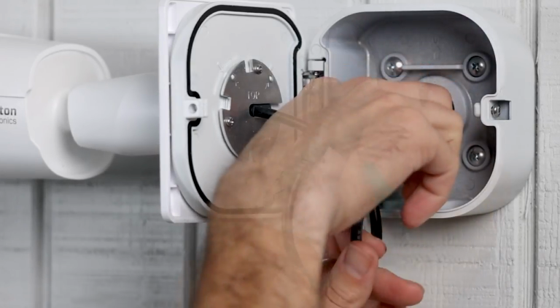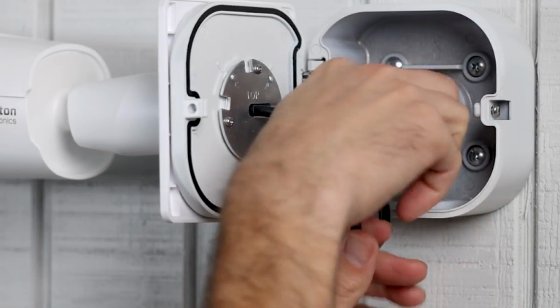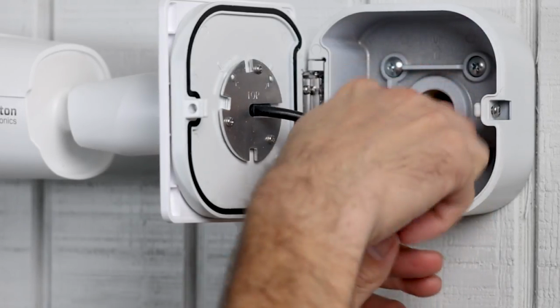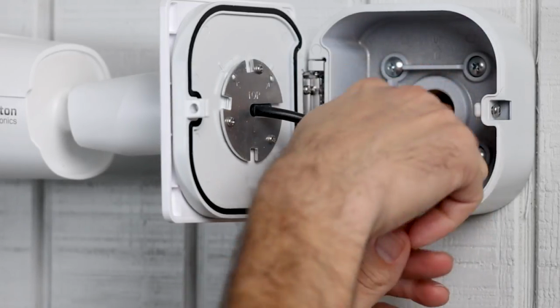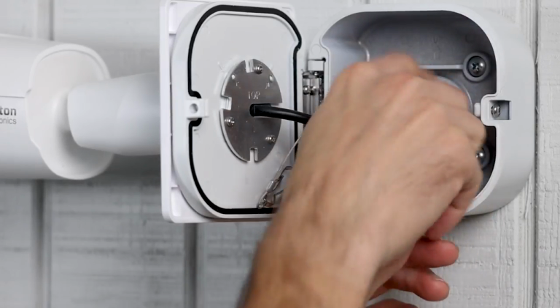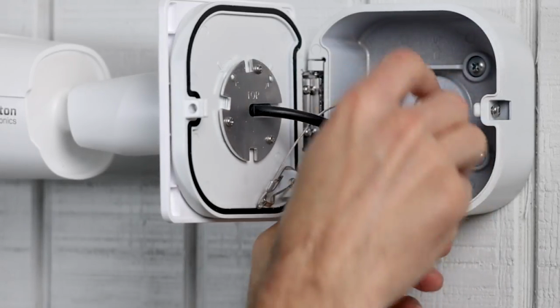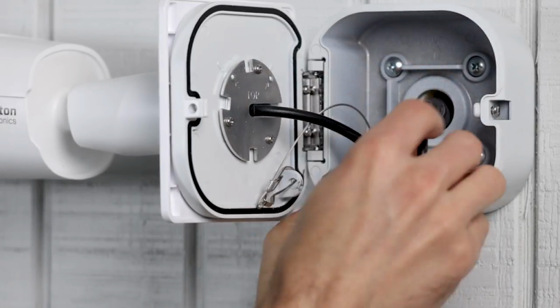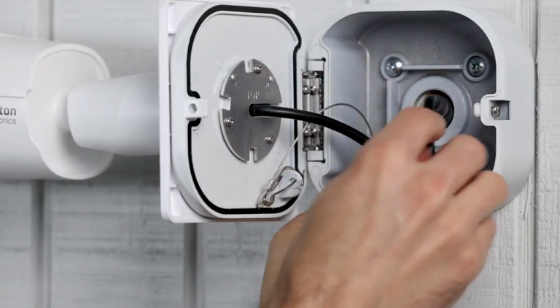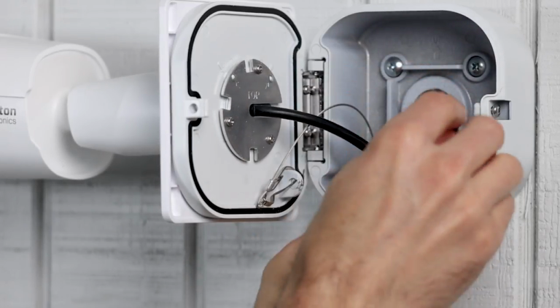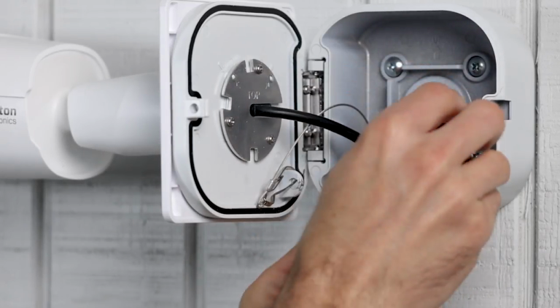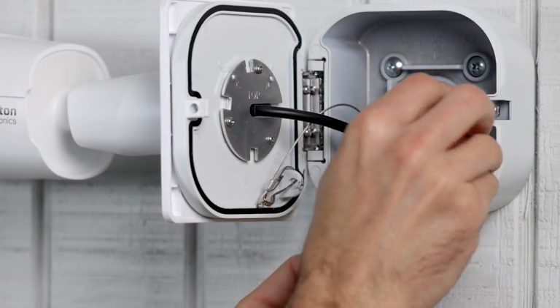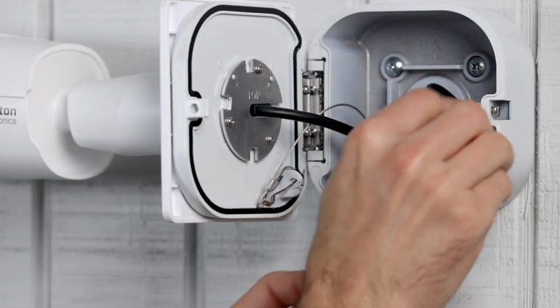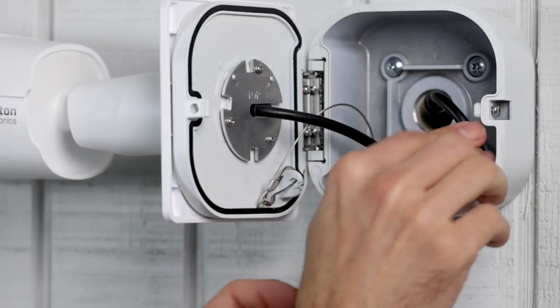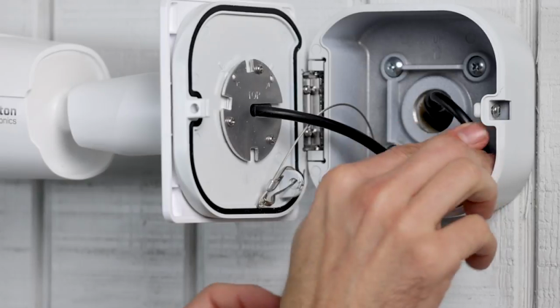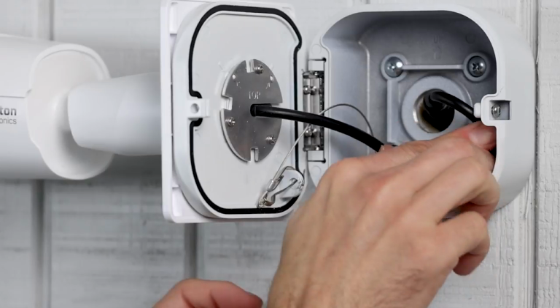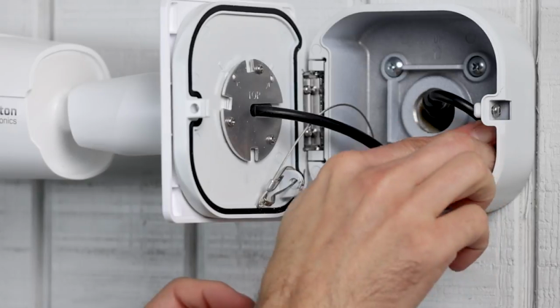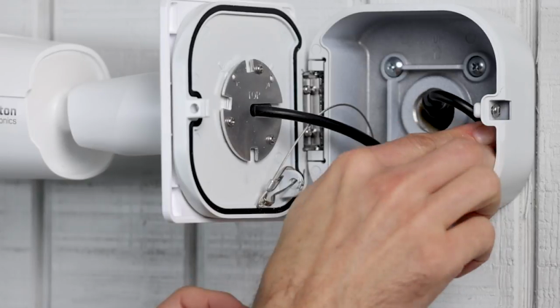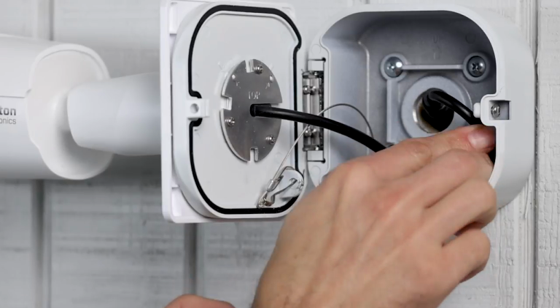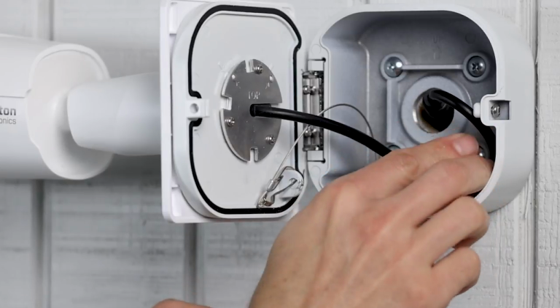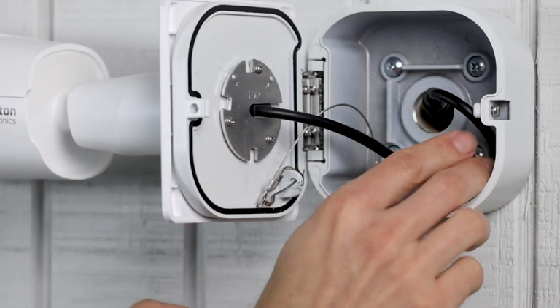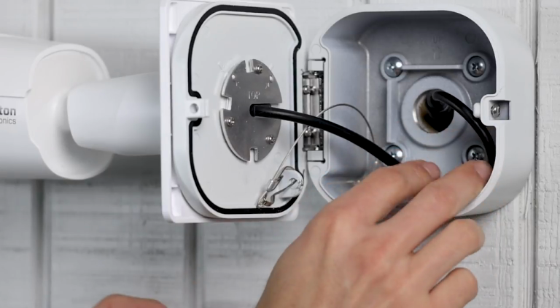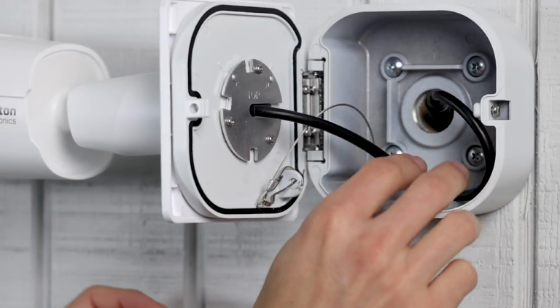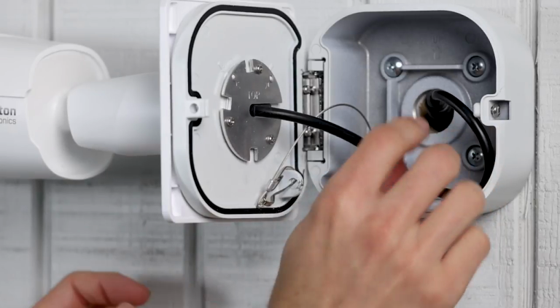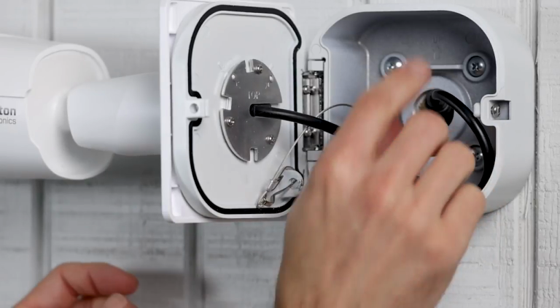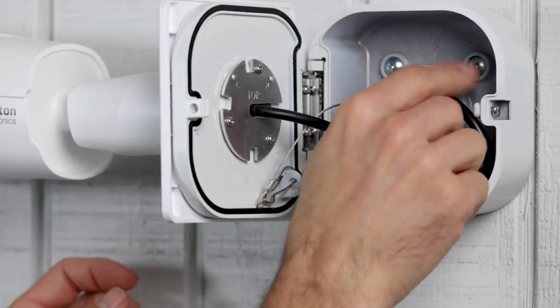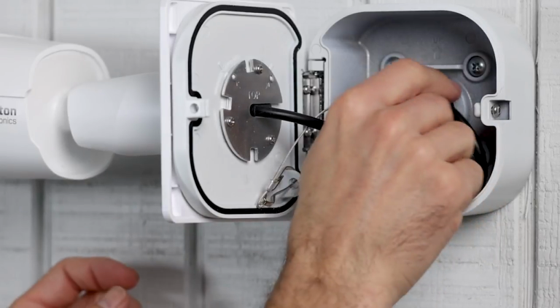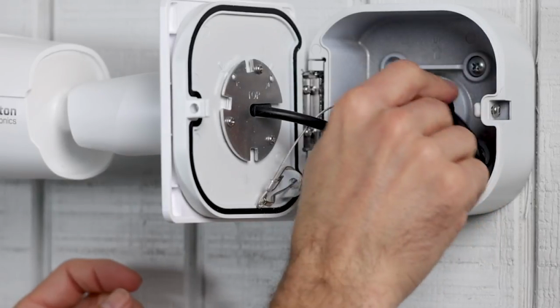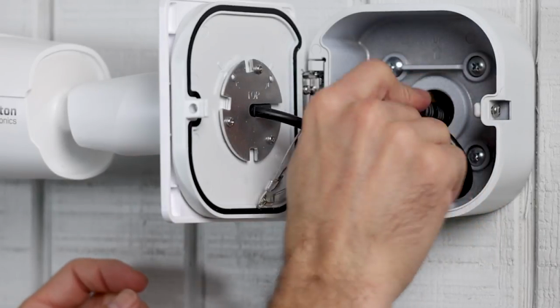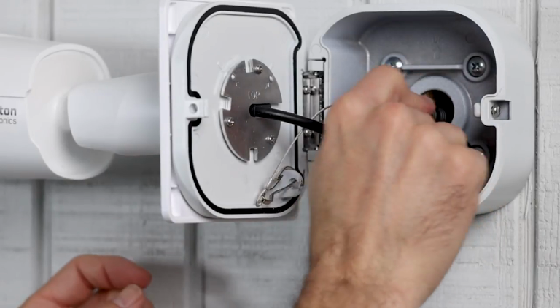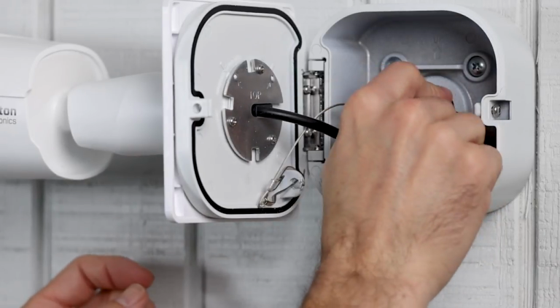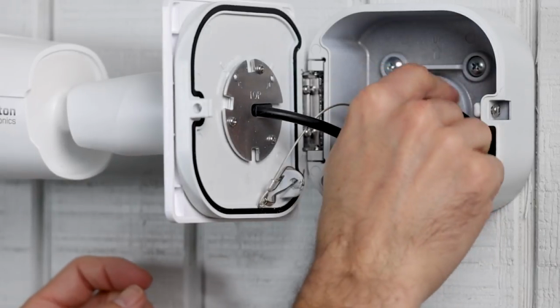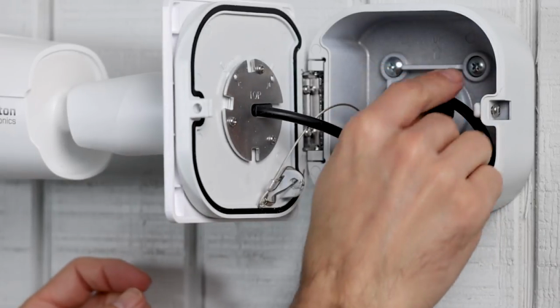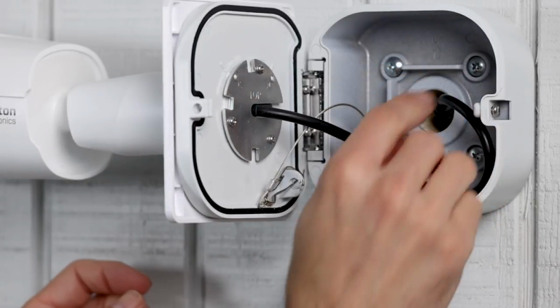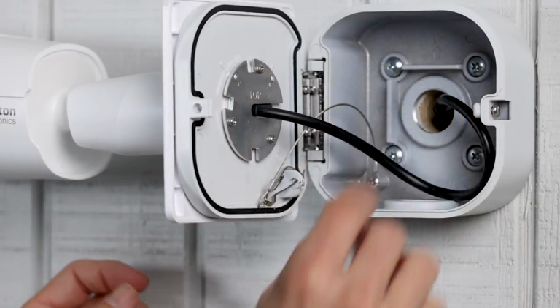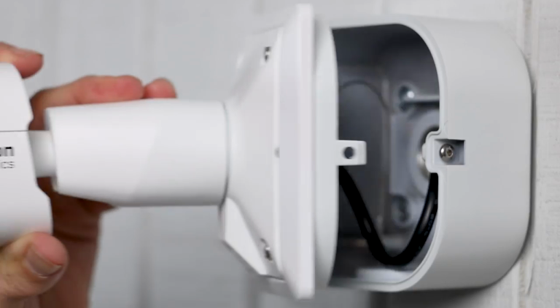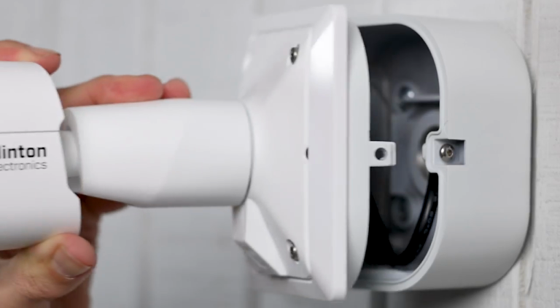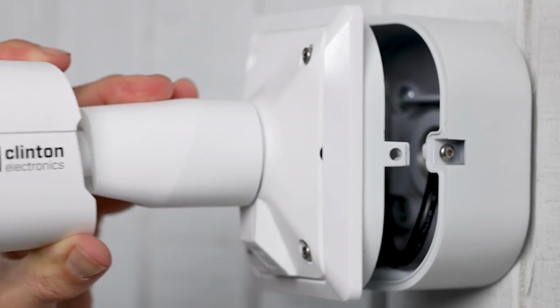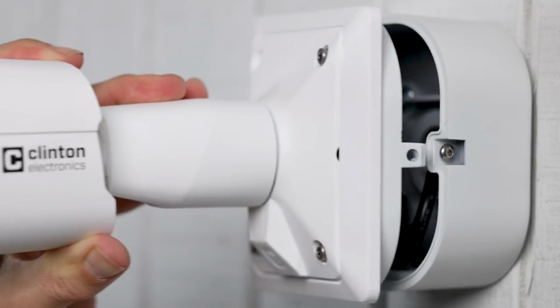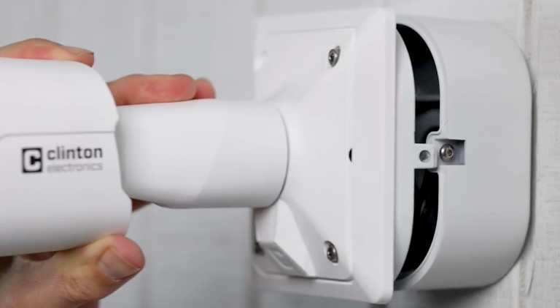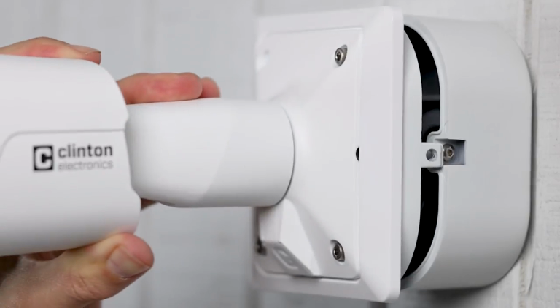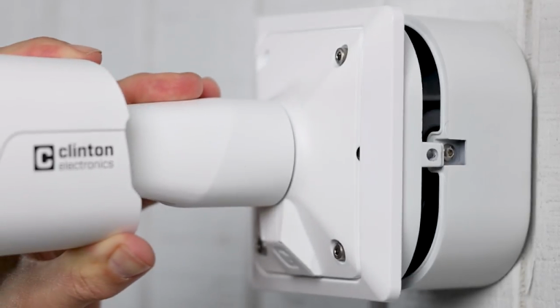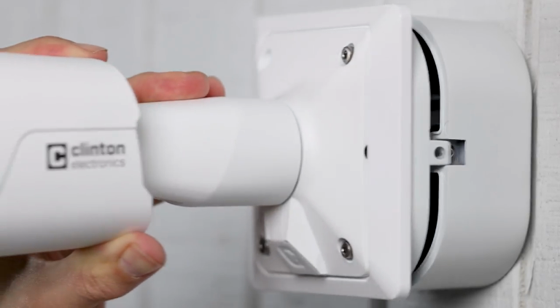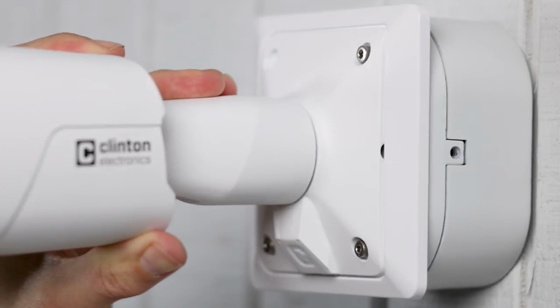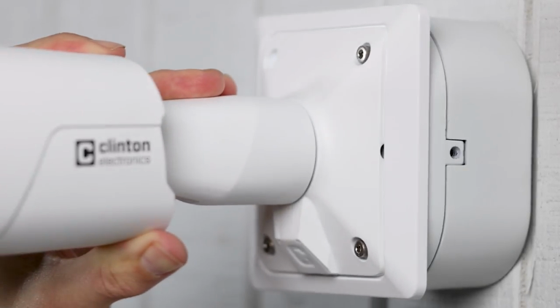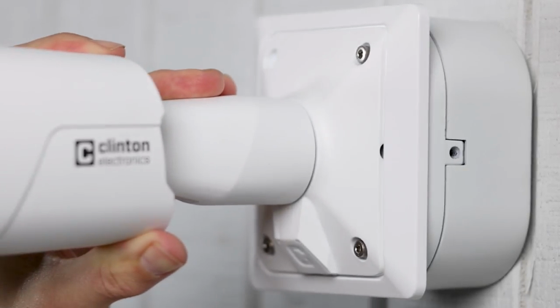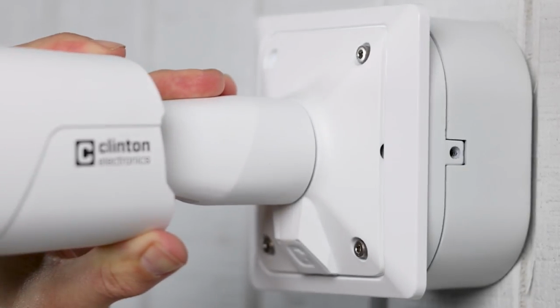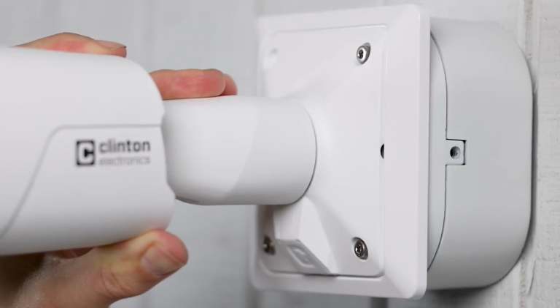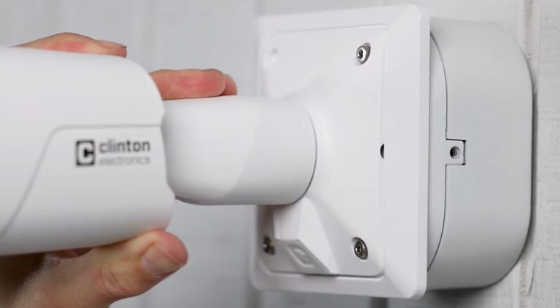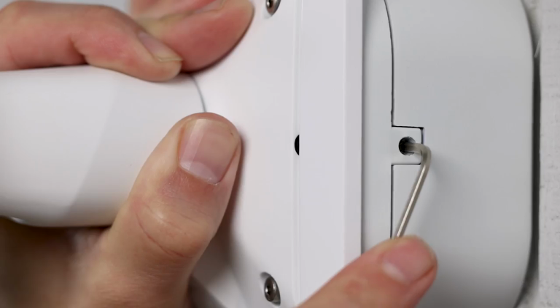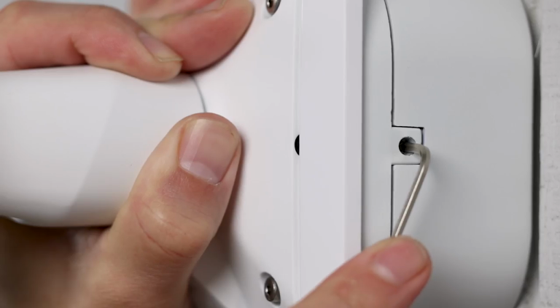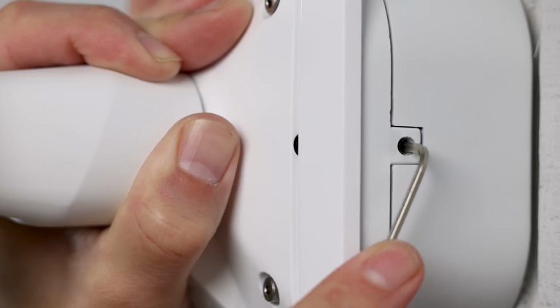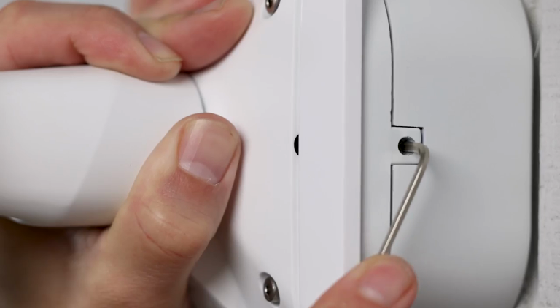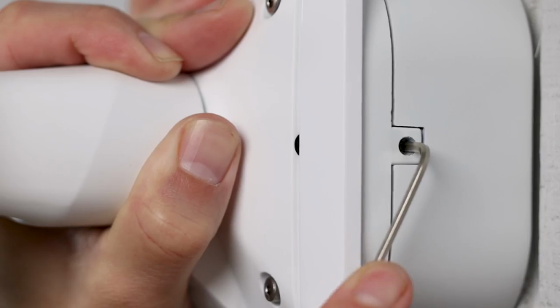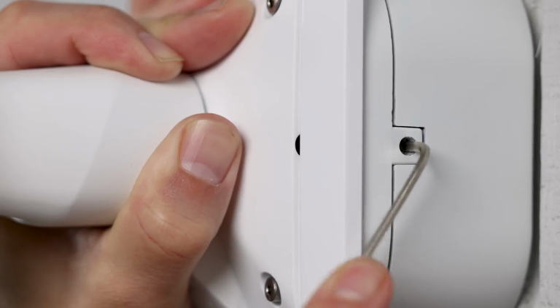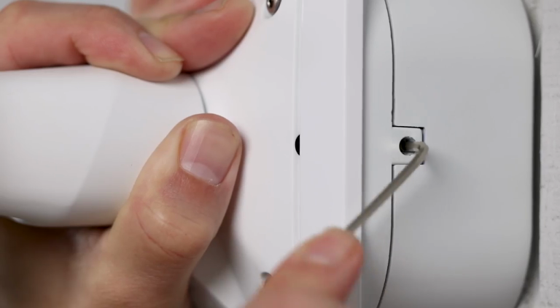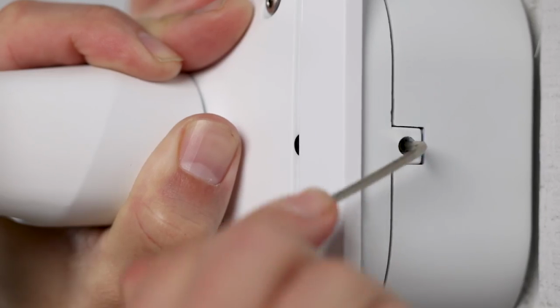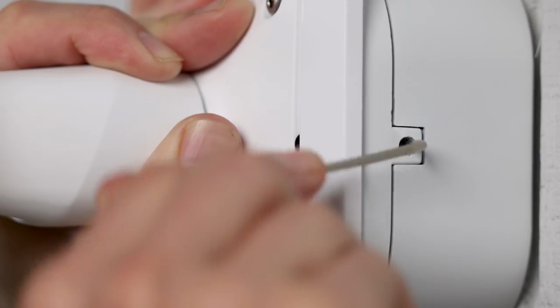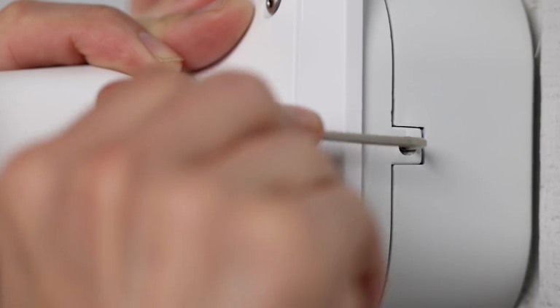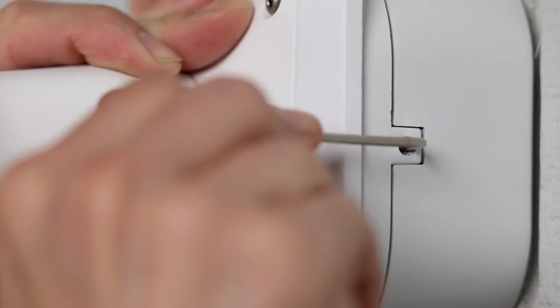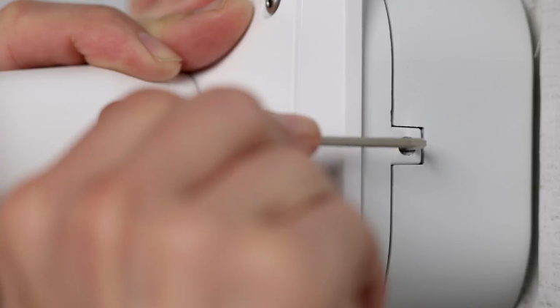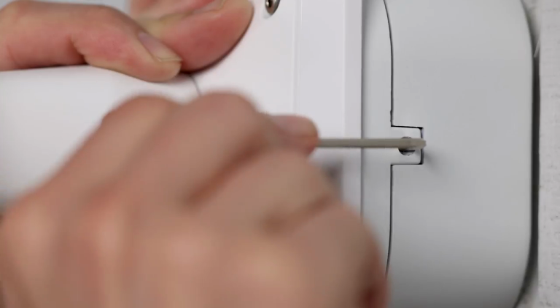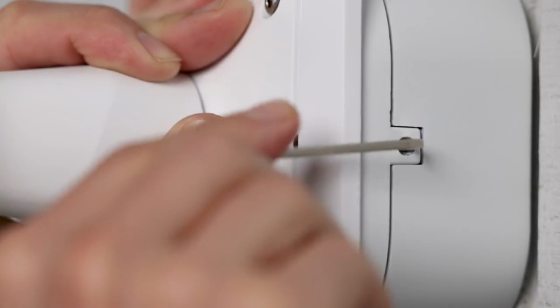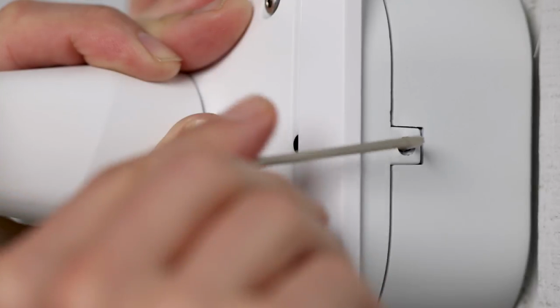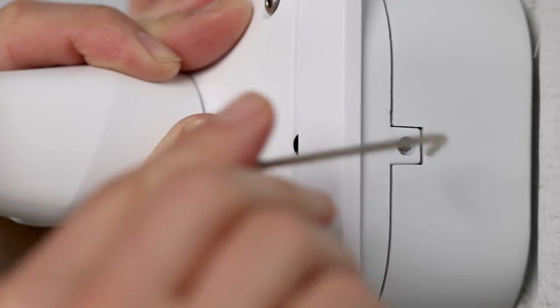To finish, ensure the cables are tucked away inside the junction box, close the door firmly, and secure it with the included Allen wrench.